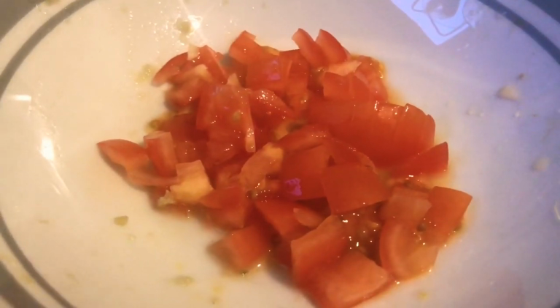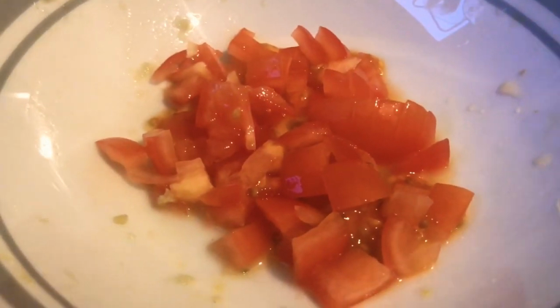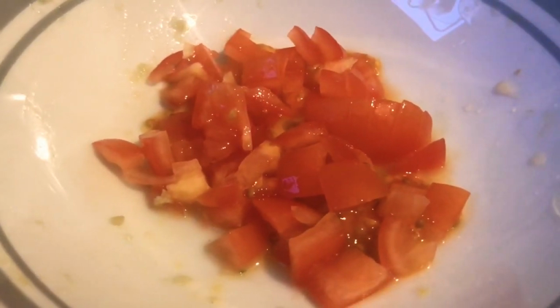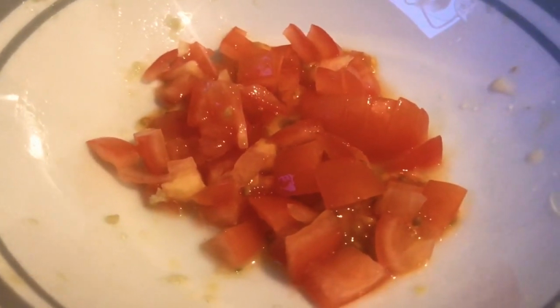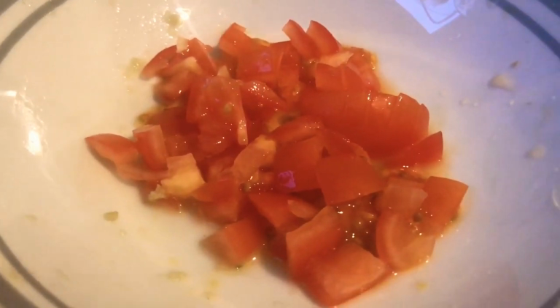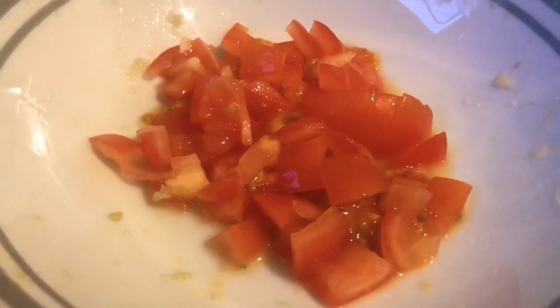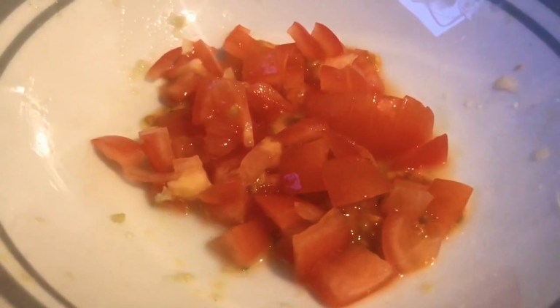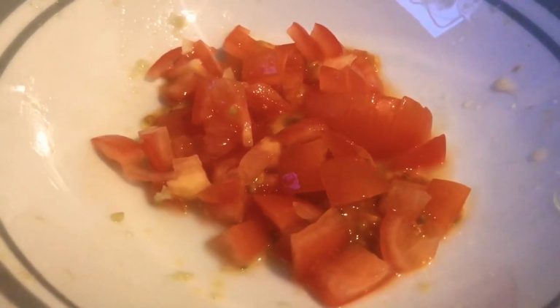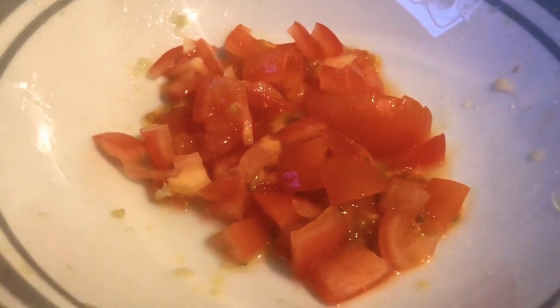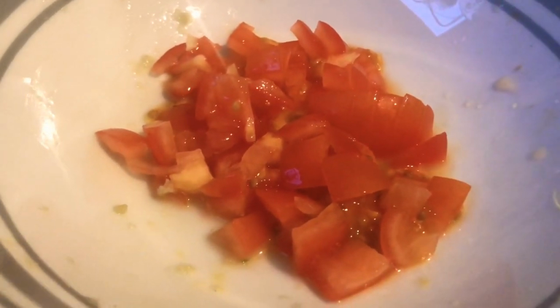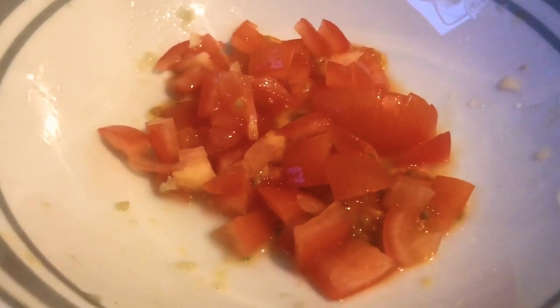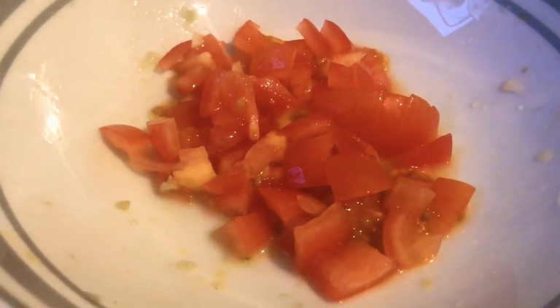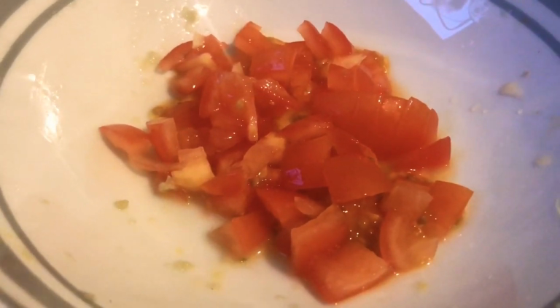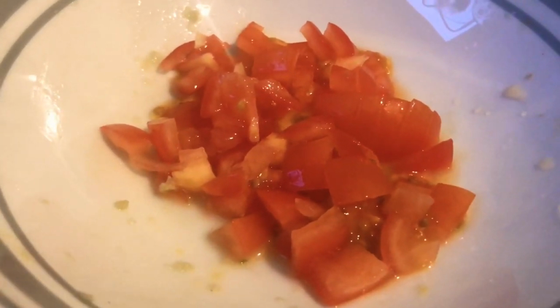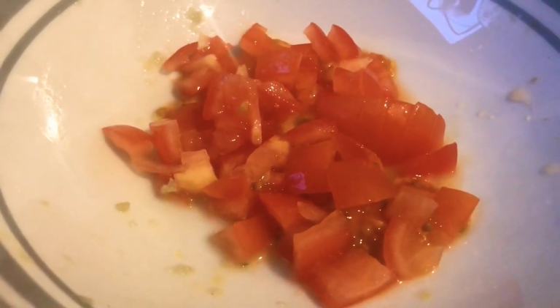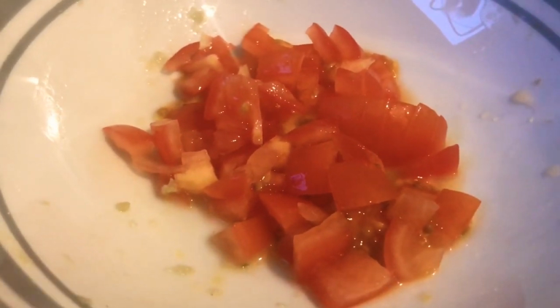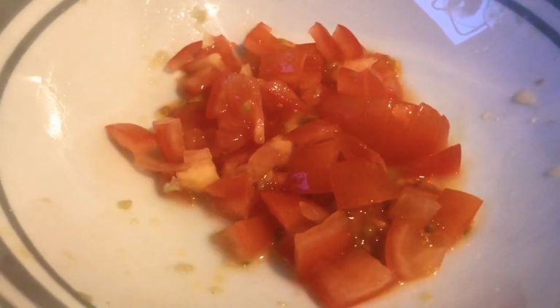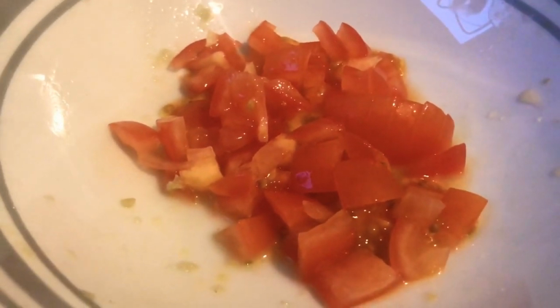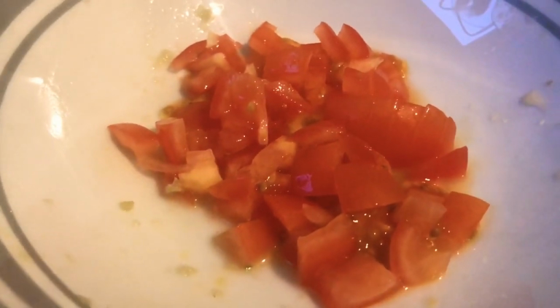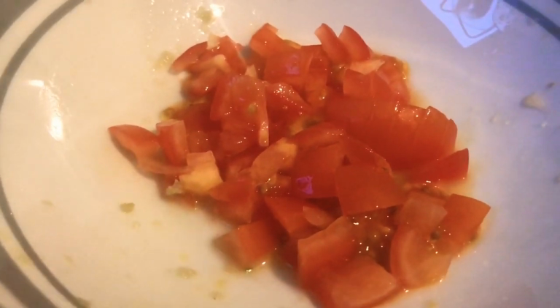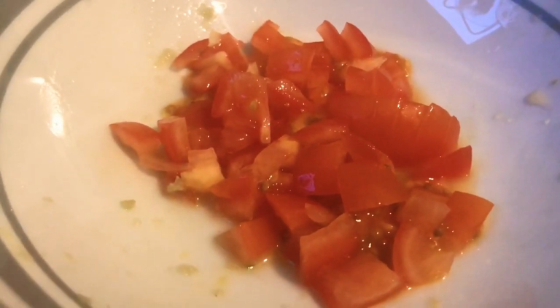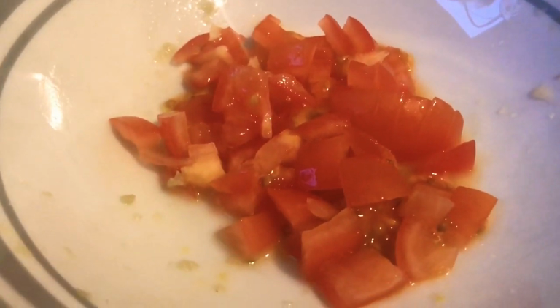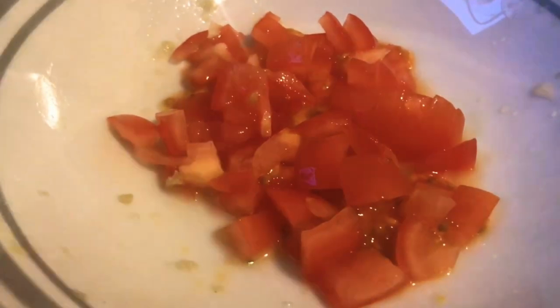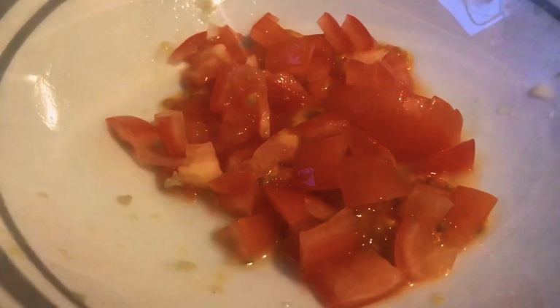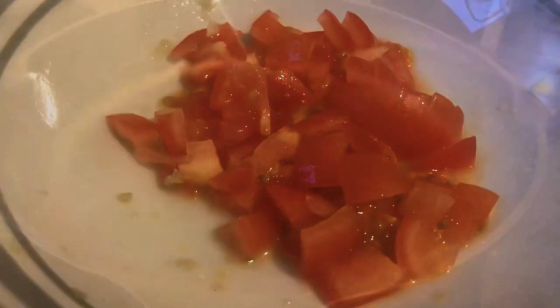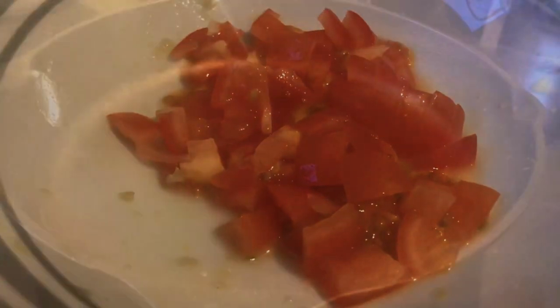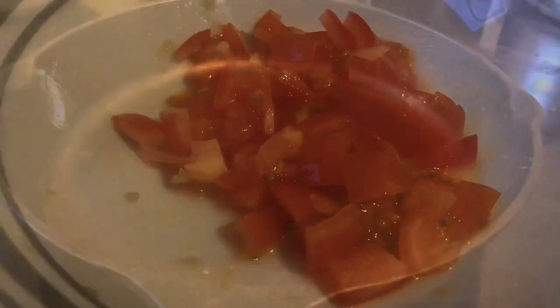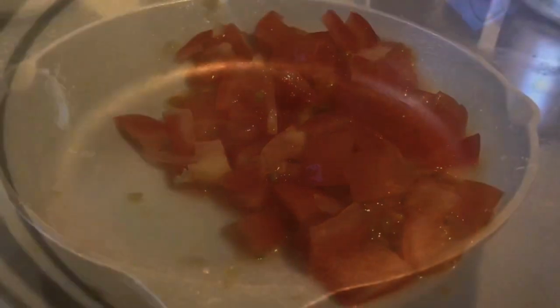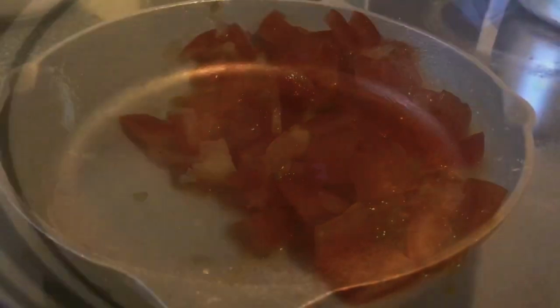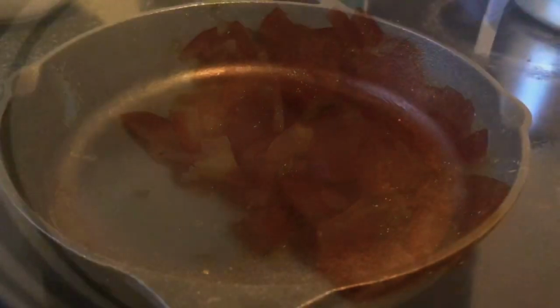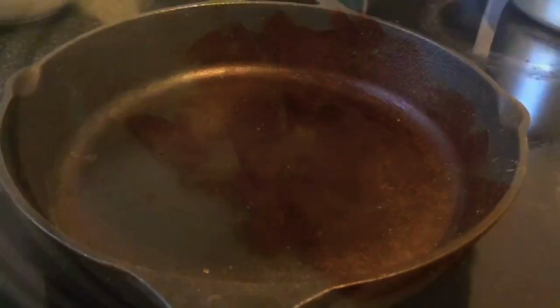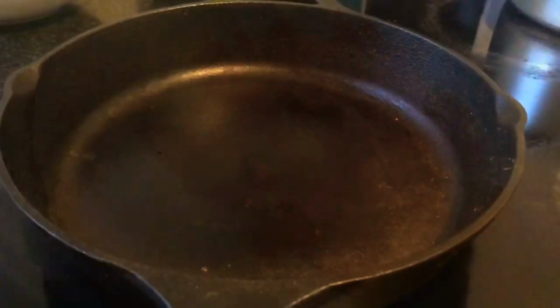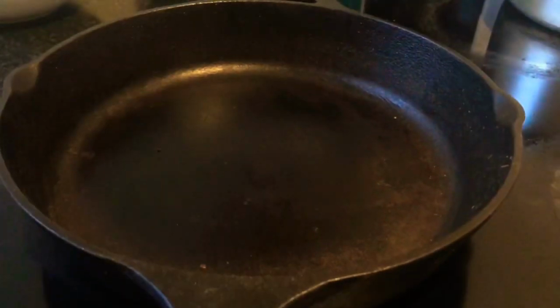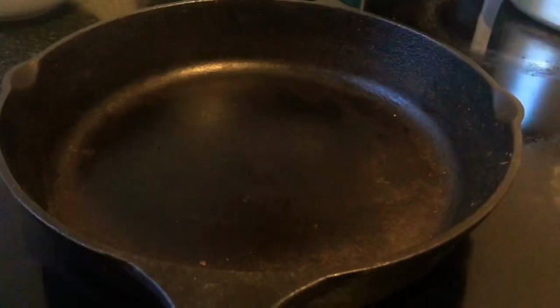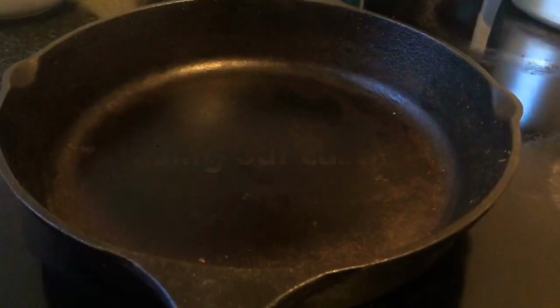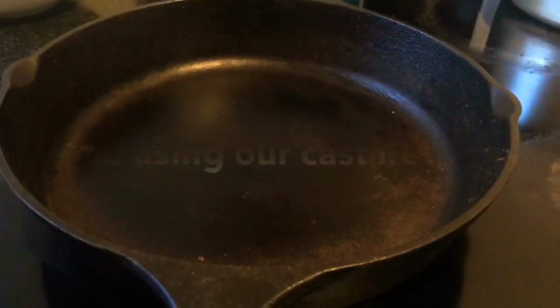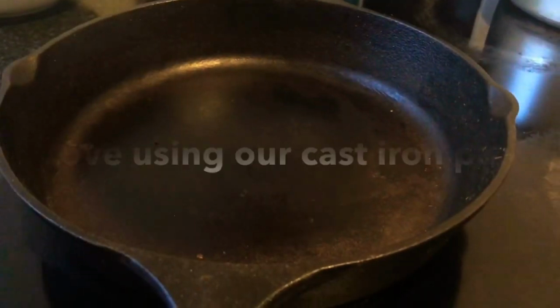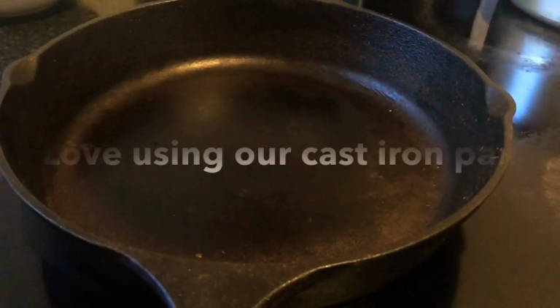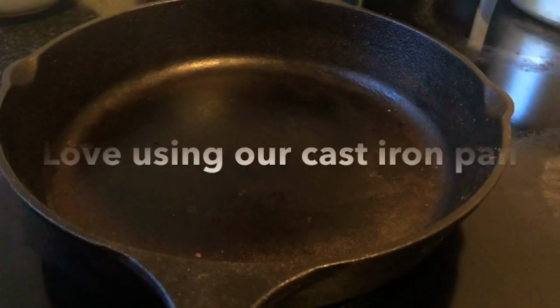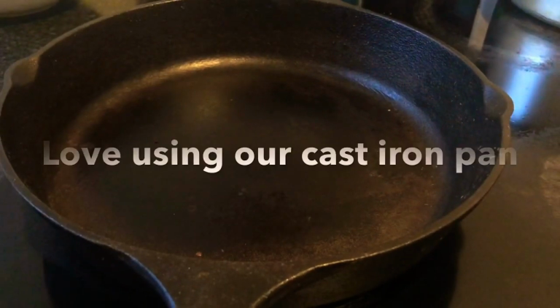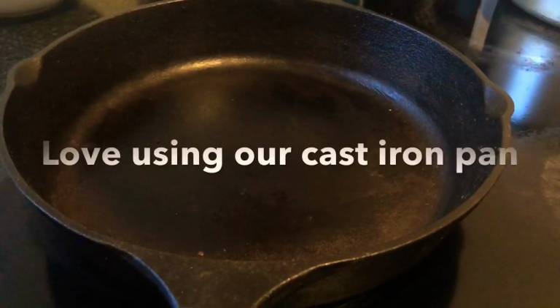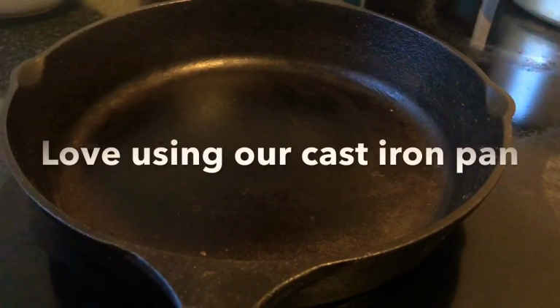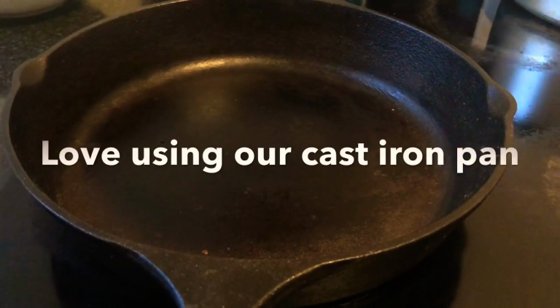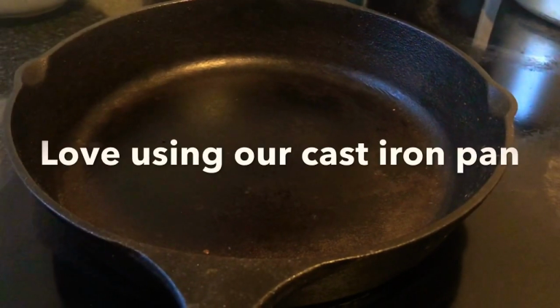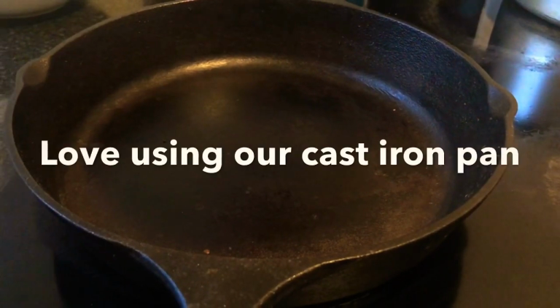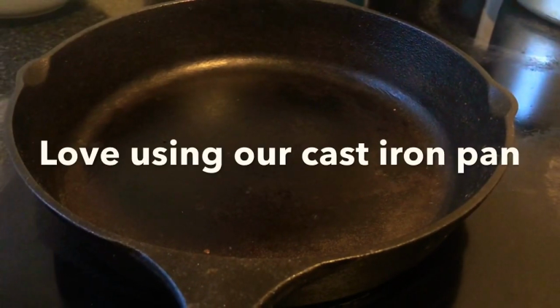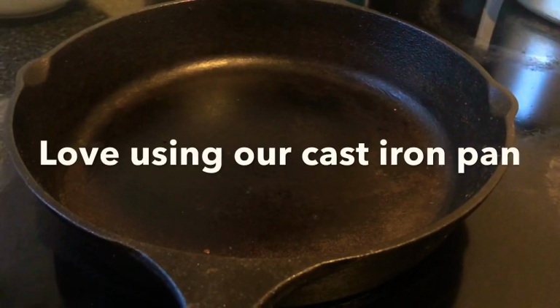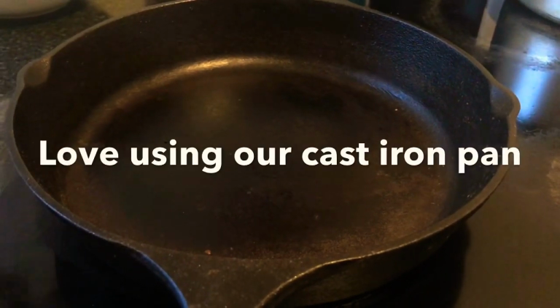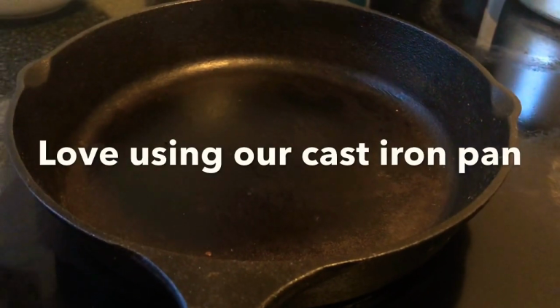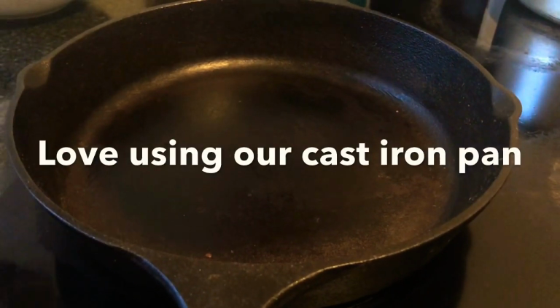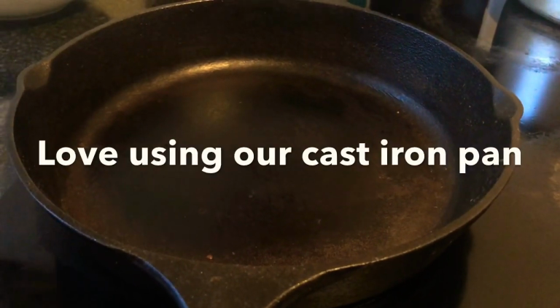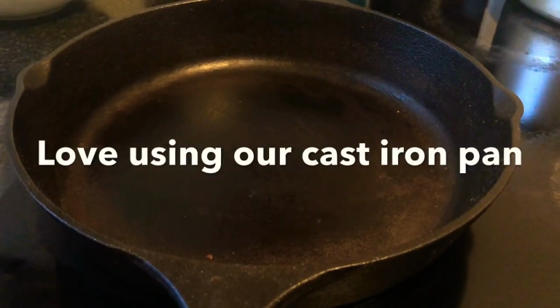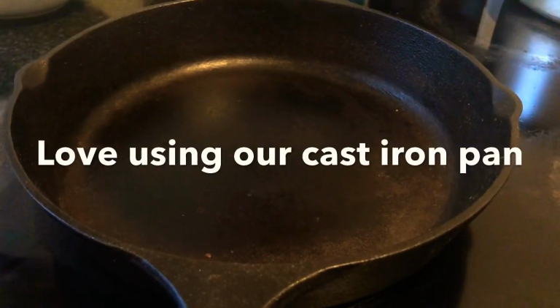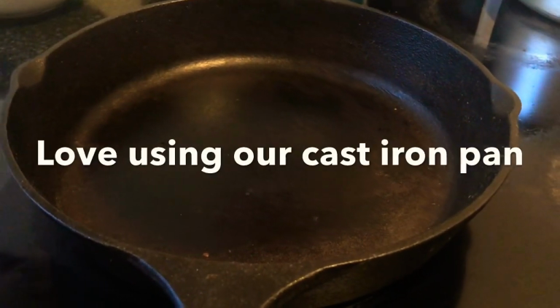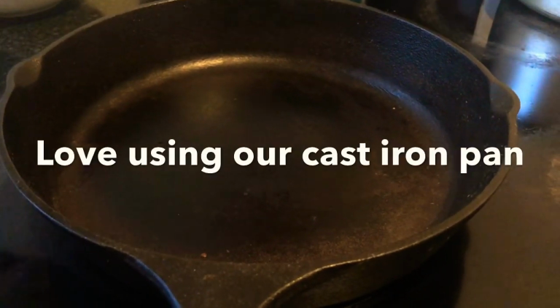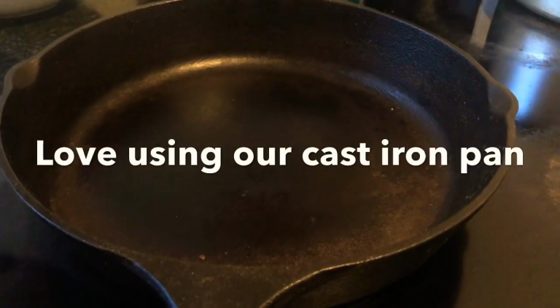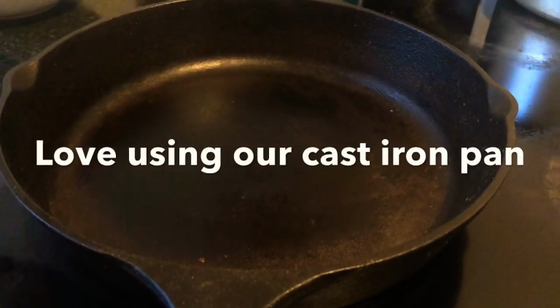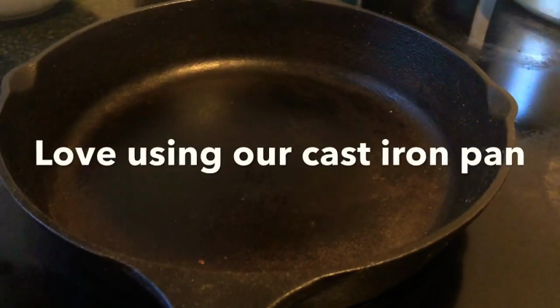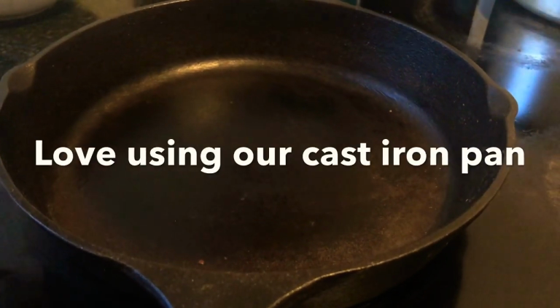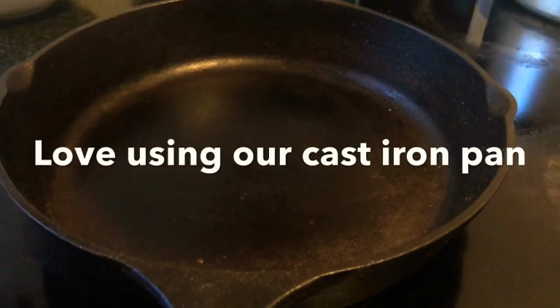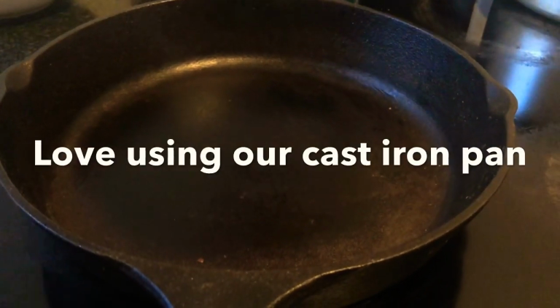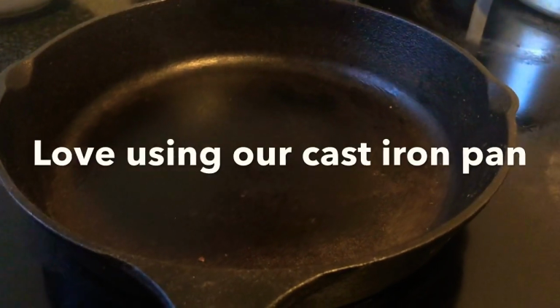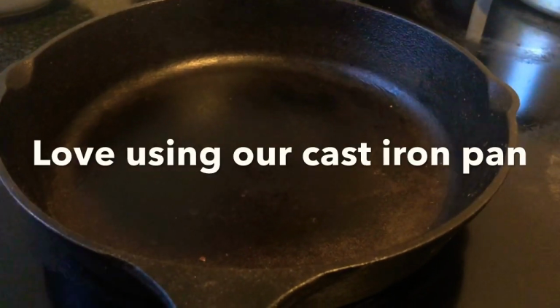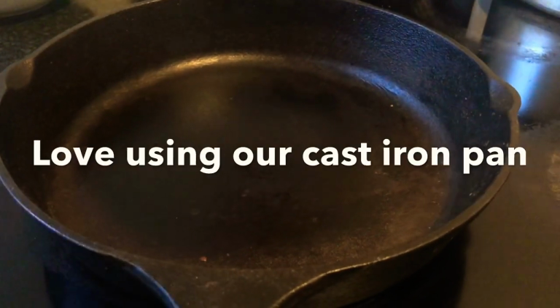We also need half a slice of lemon and one chopped tomato for the recipe.